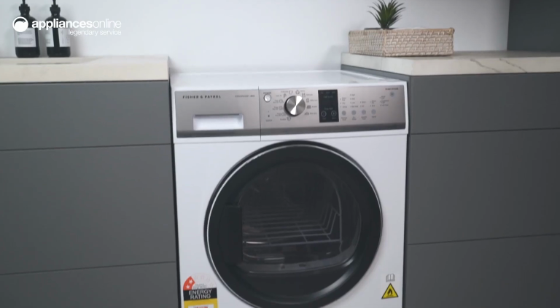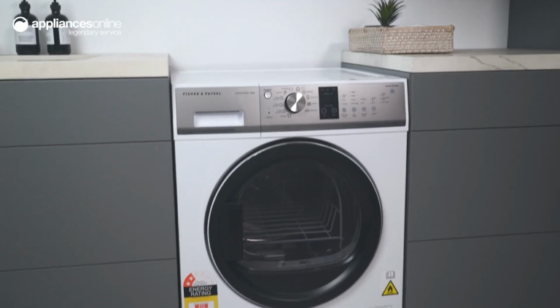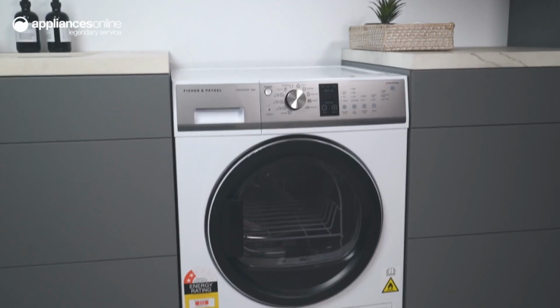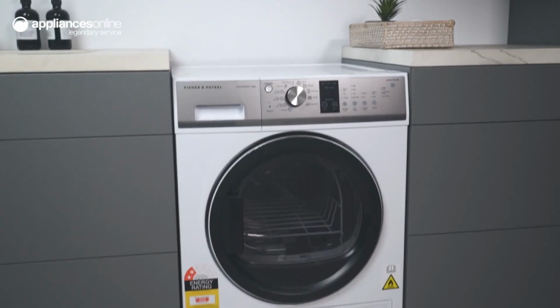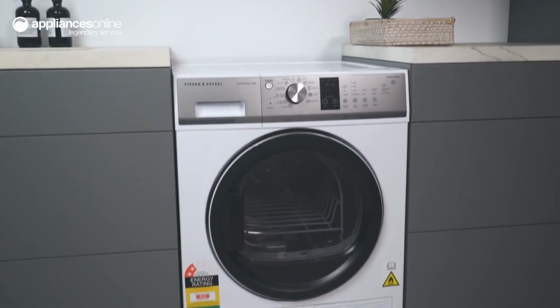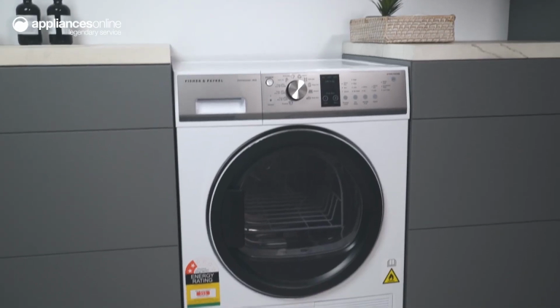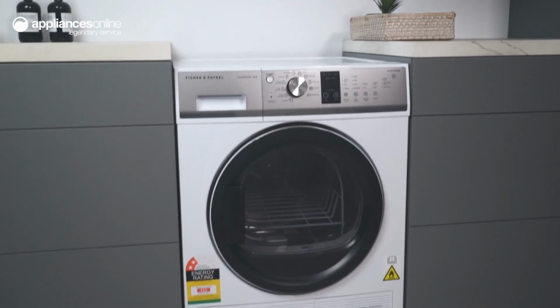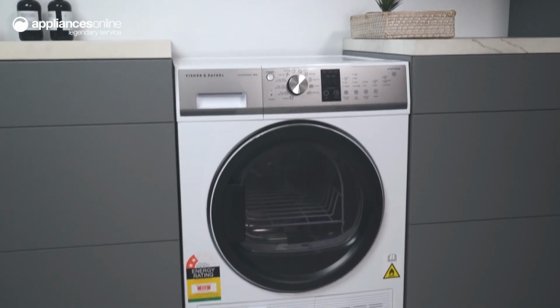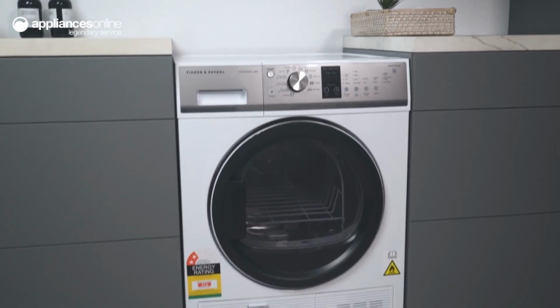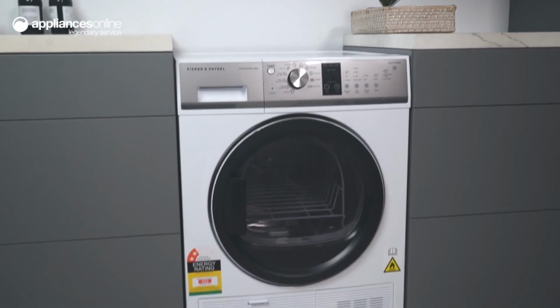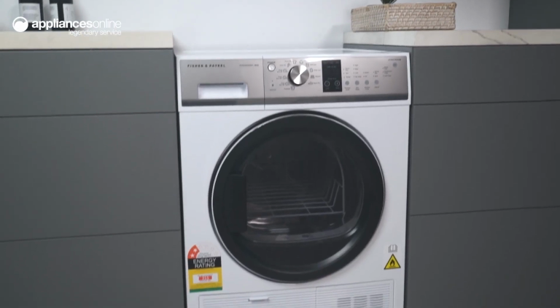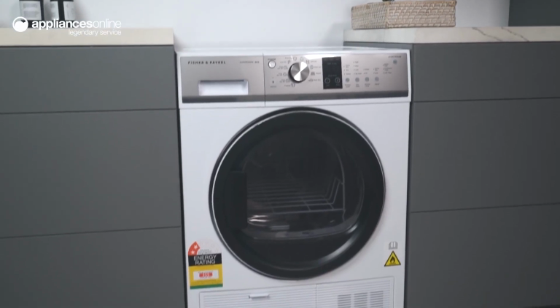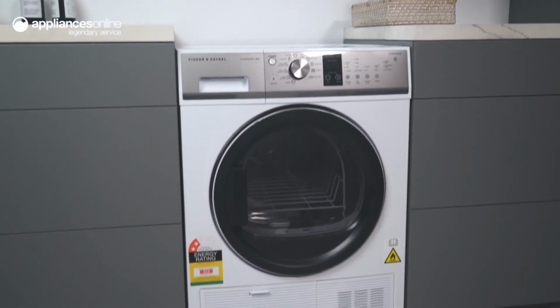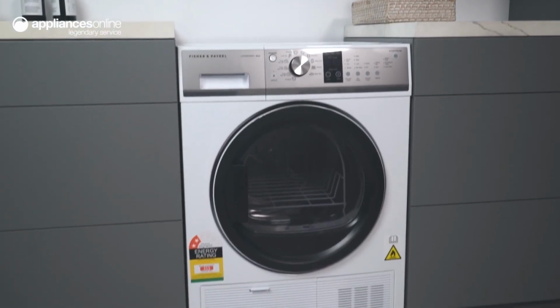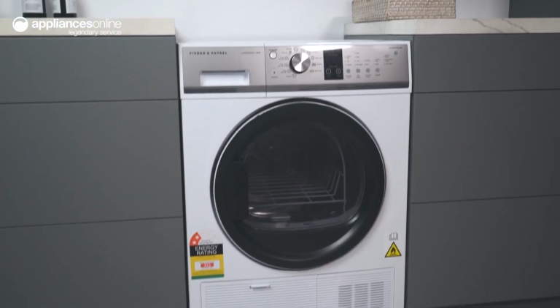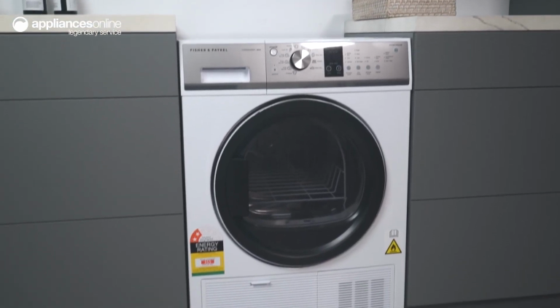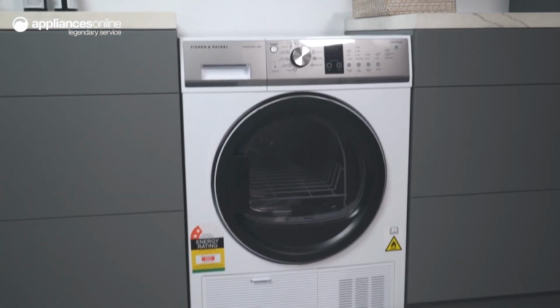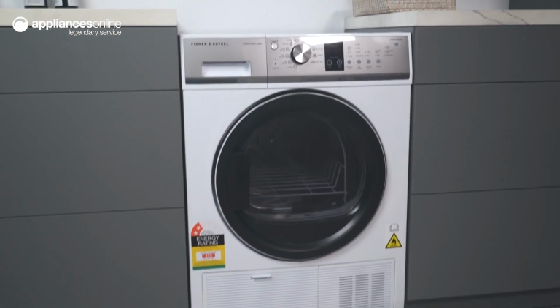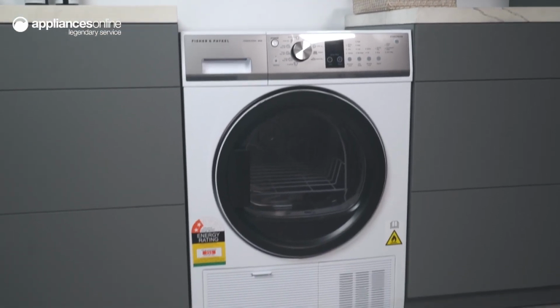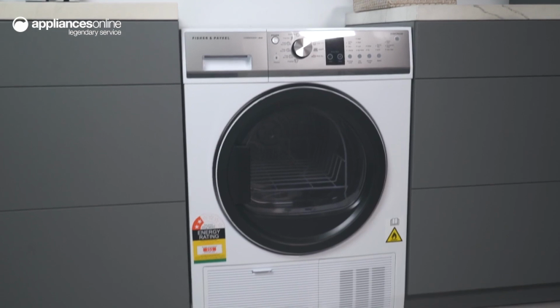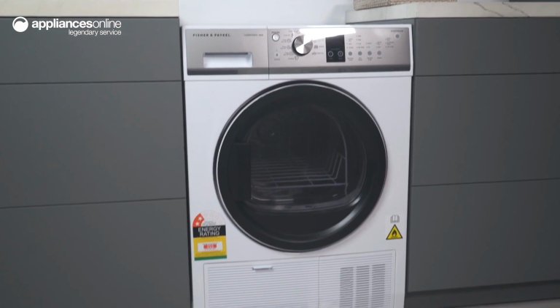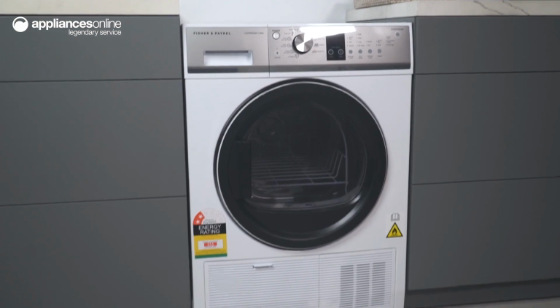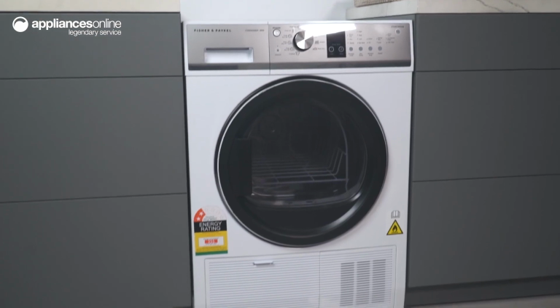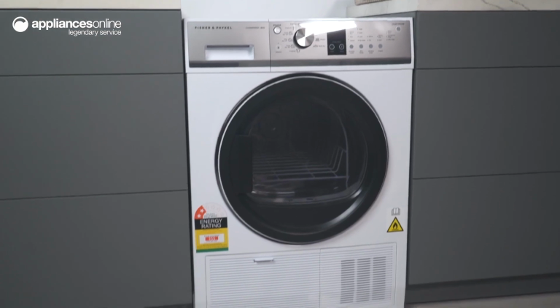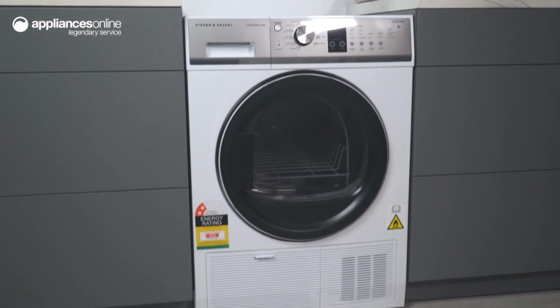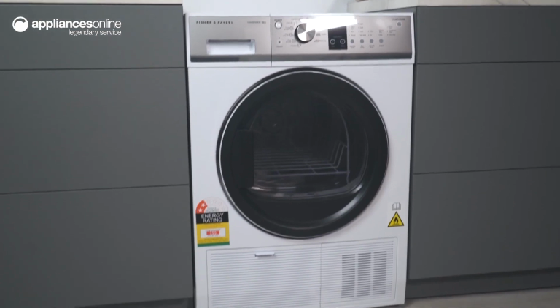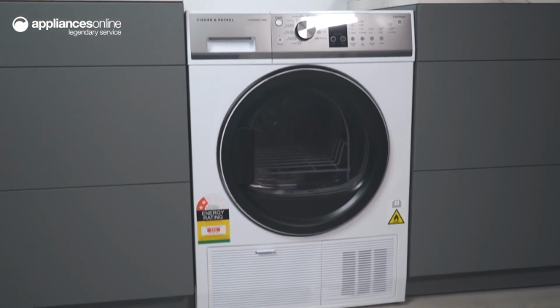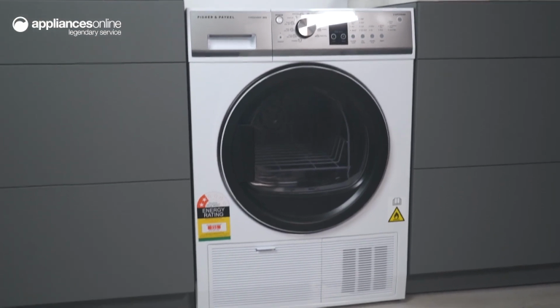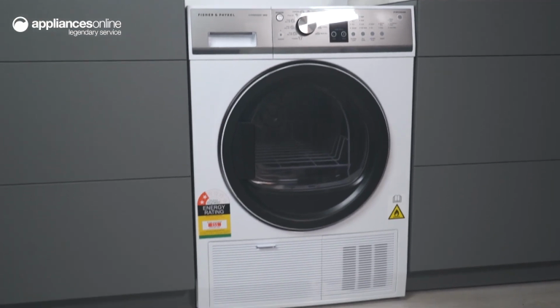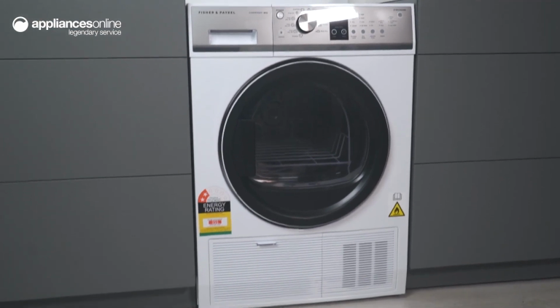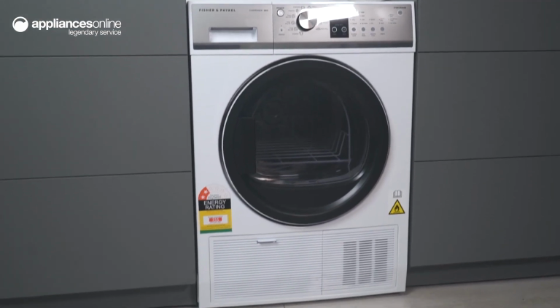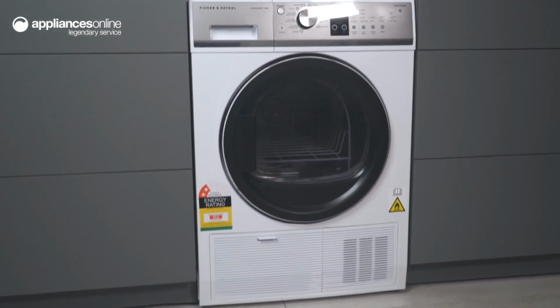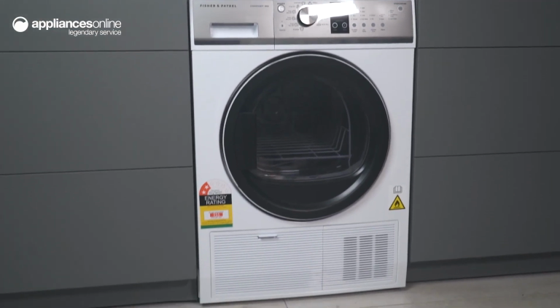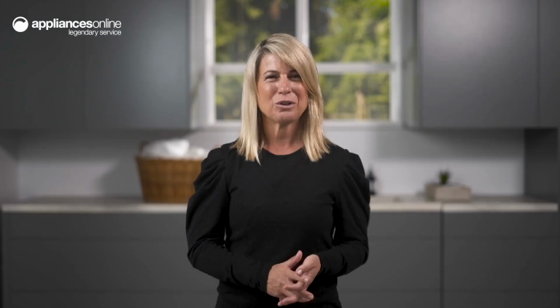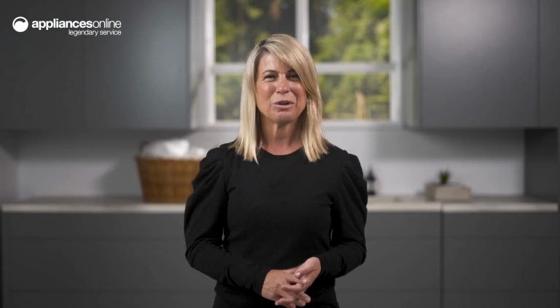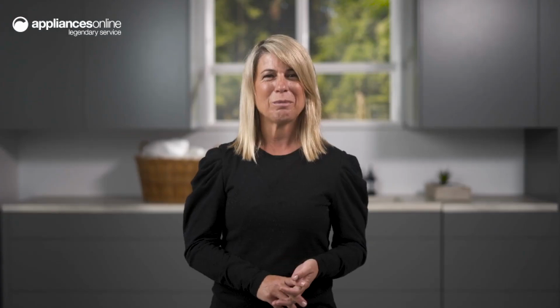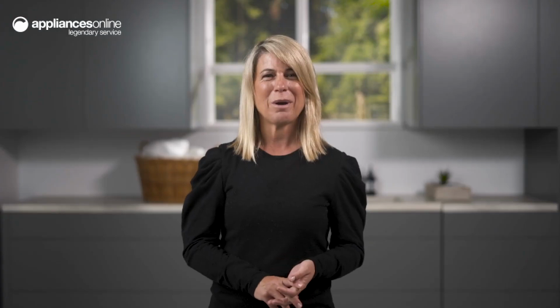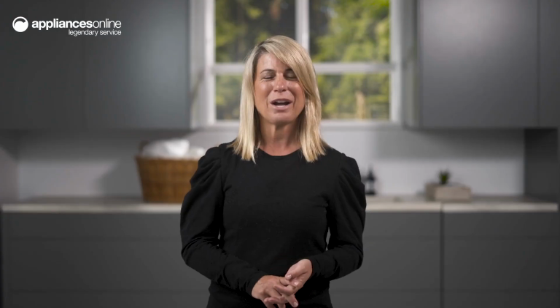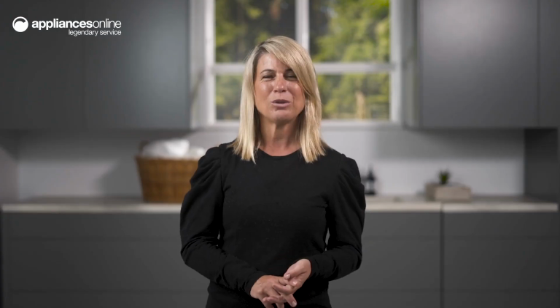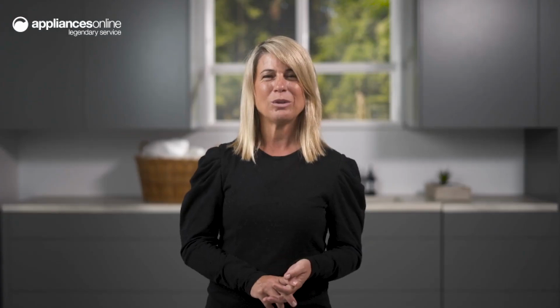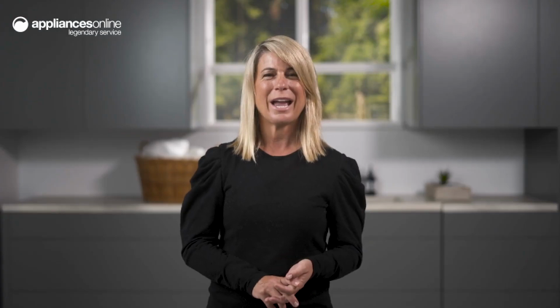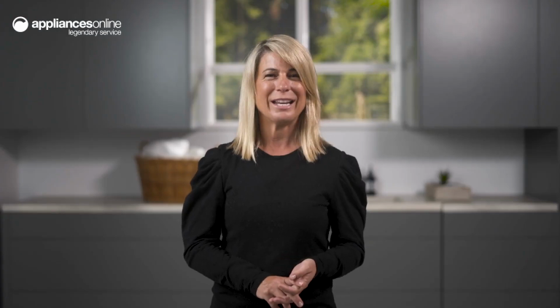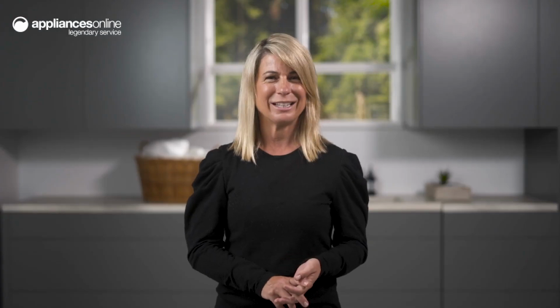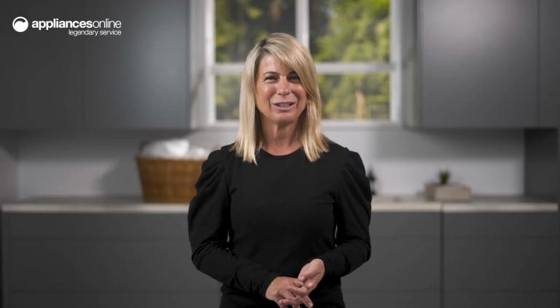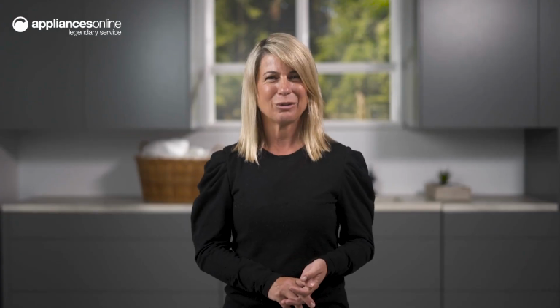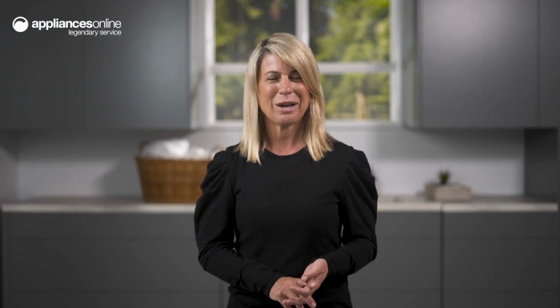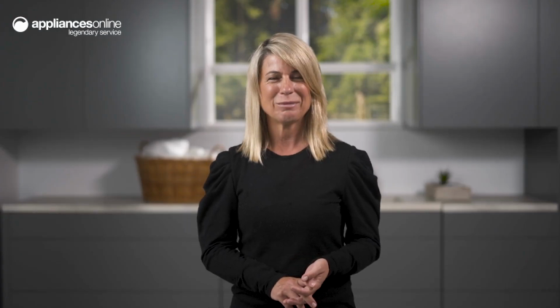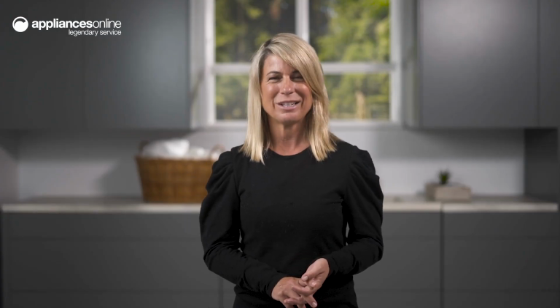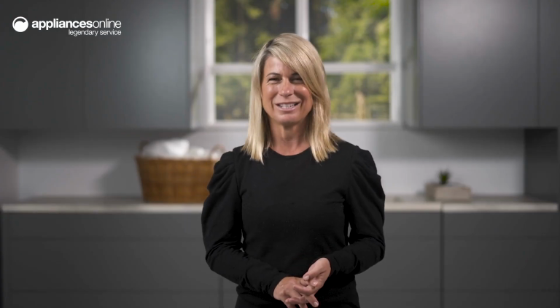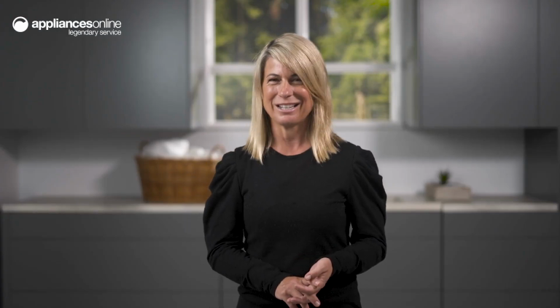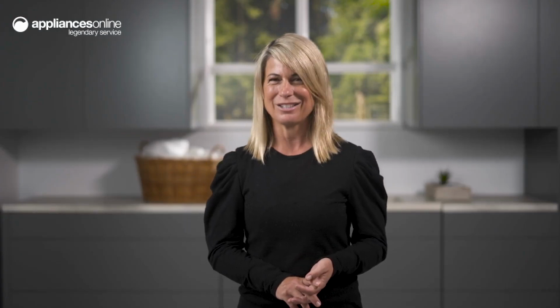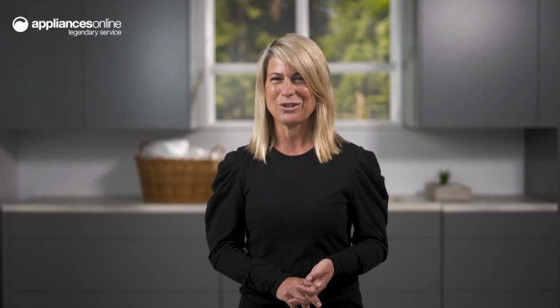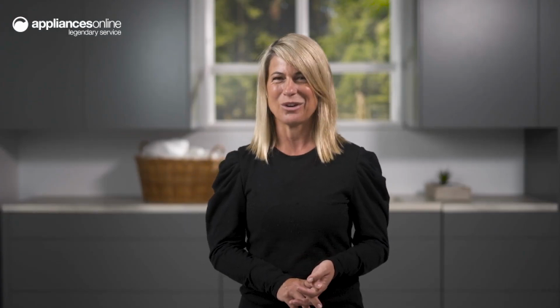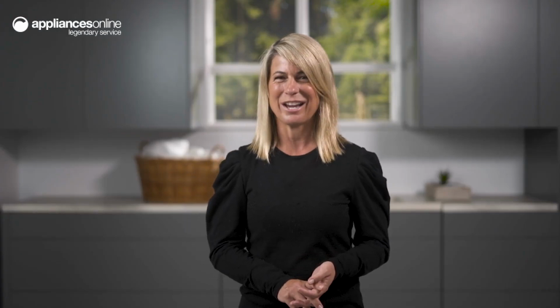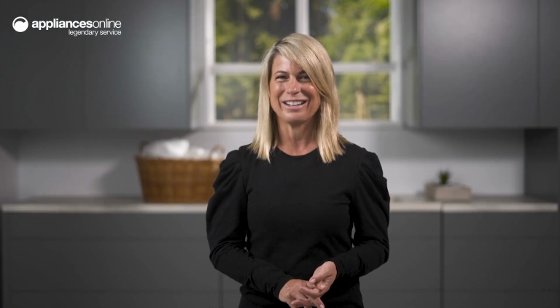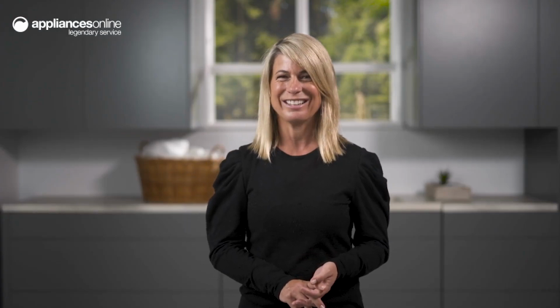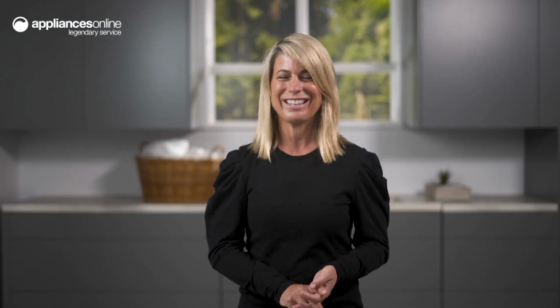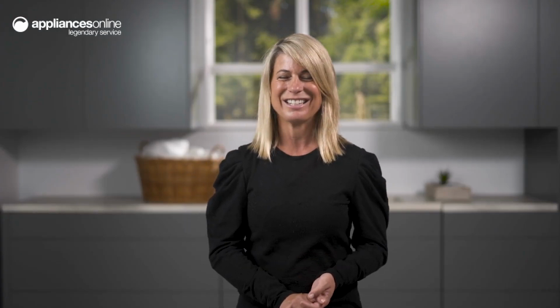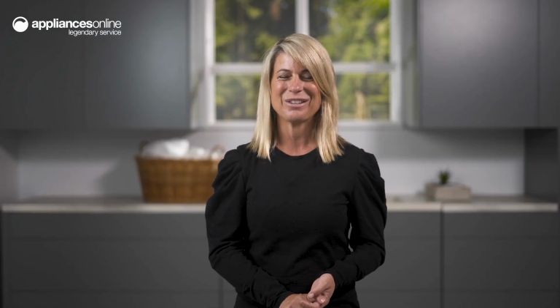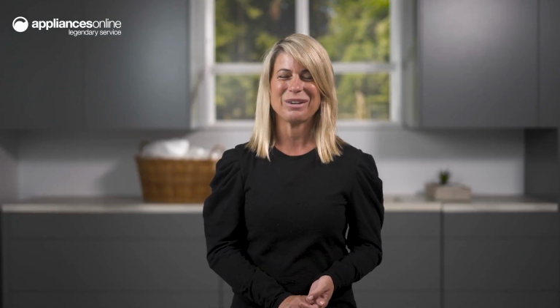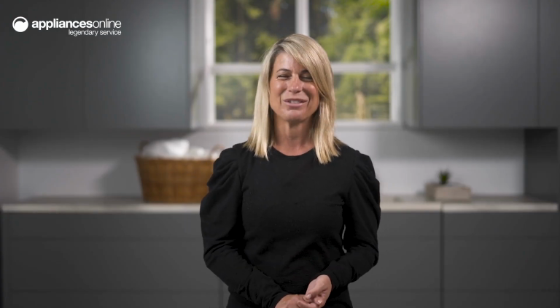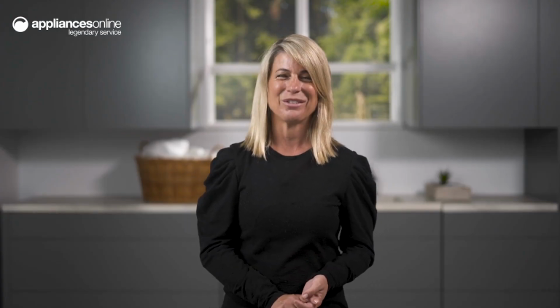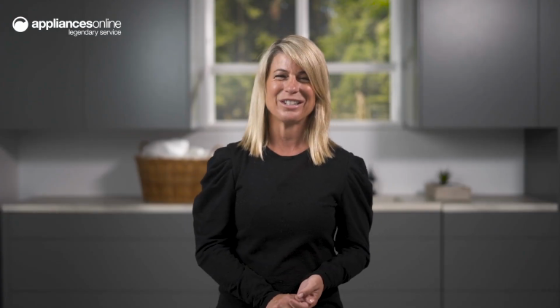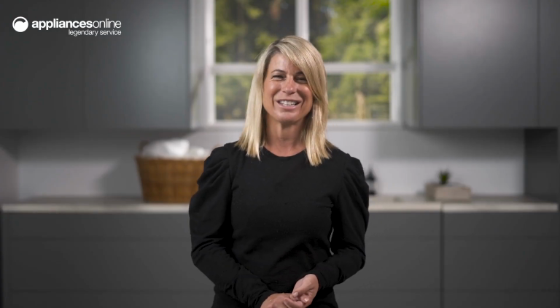Say goodbye to over-drying and hello to perfect results with the Fisher & Paykel 8kg Condenser Dryer. Thanks so much for watching.